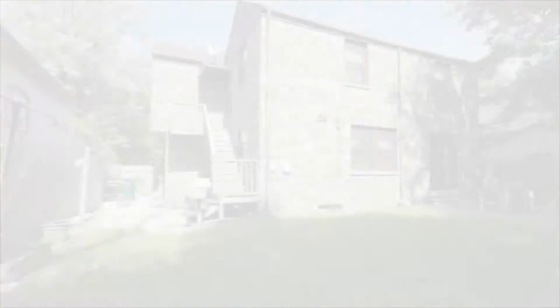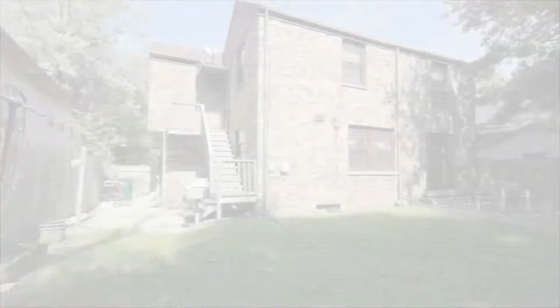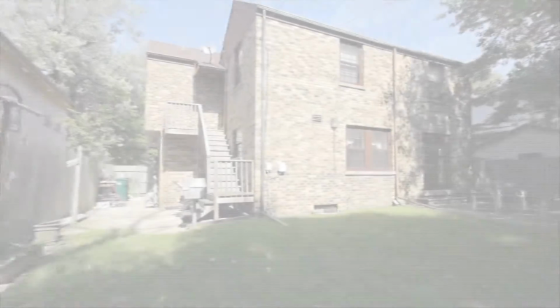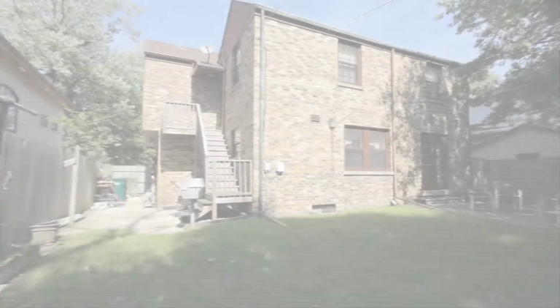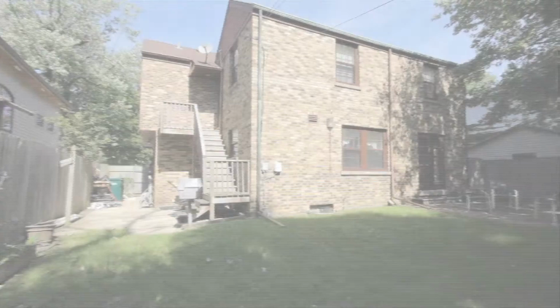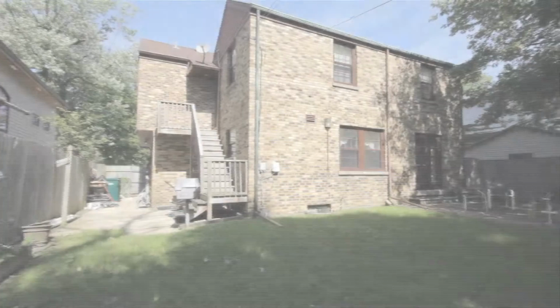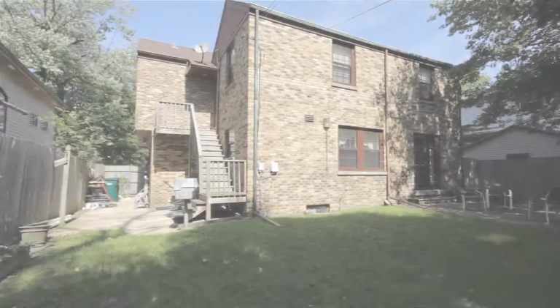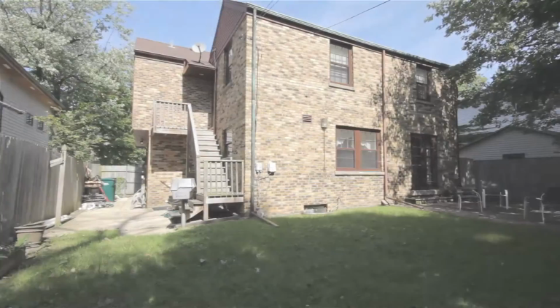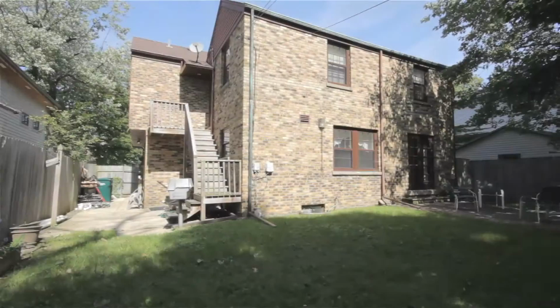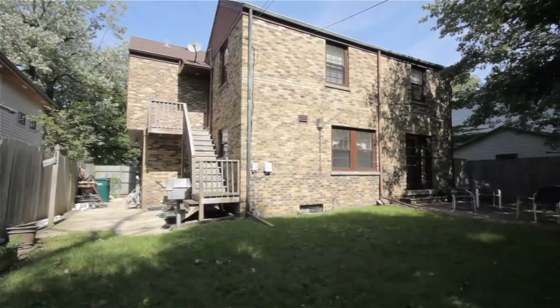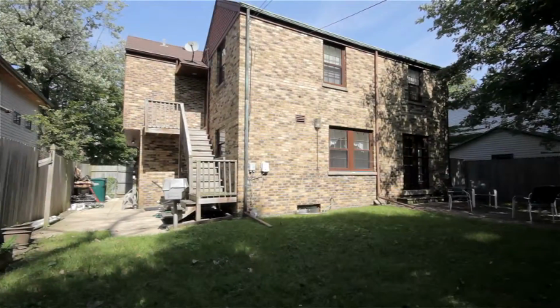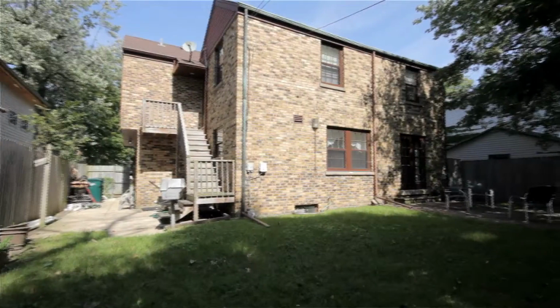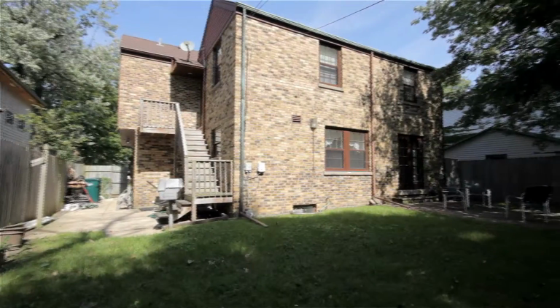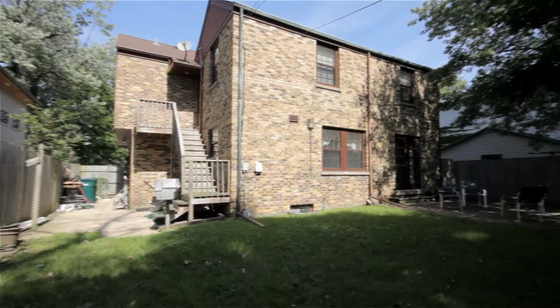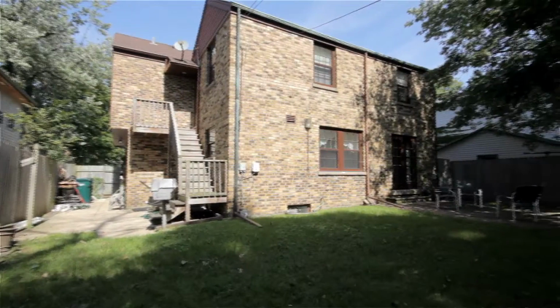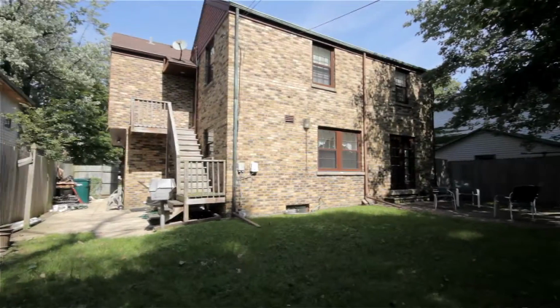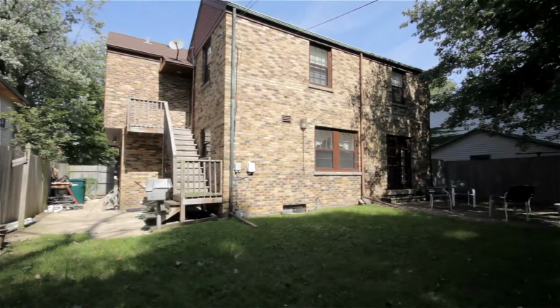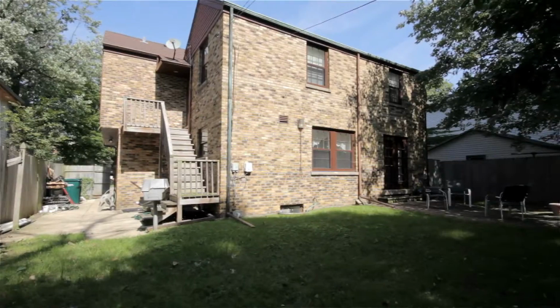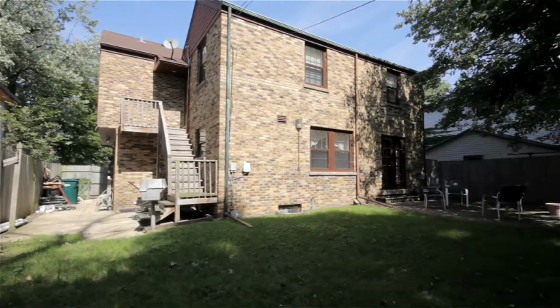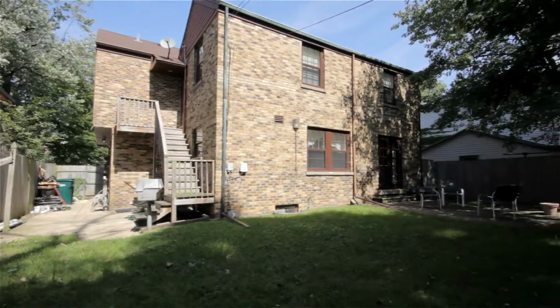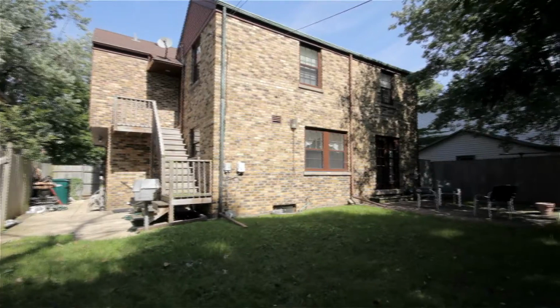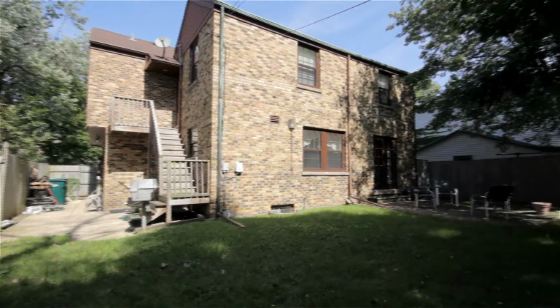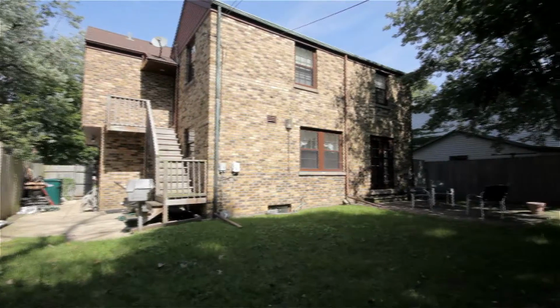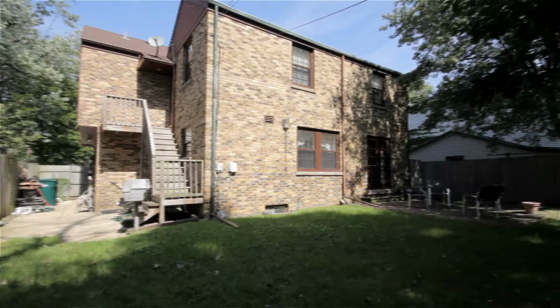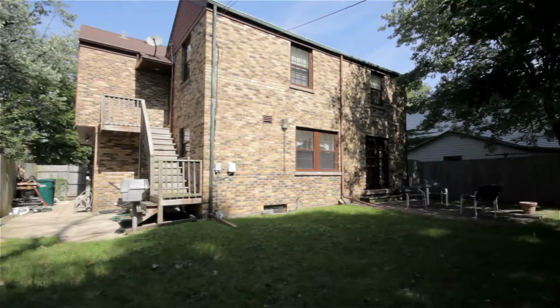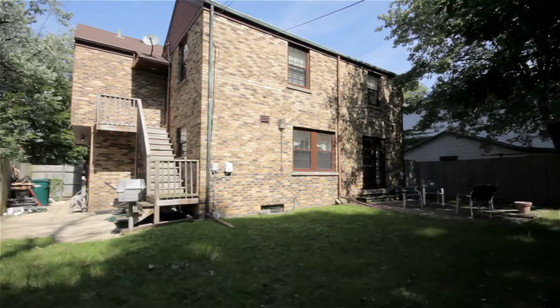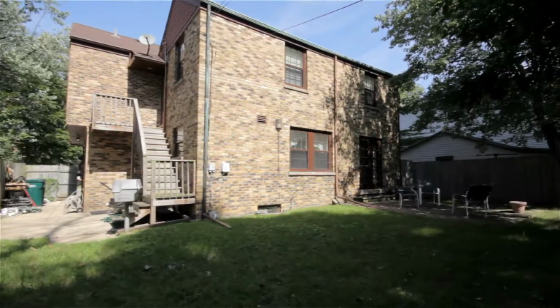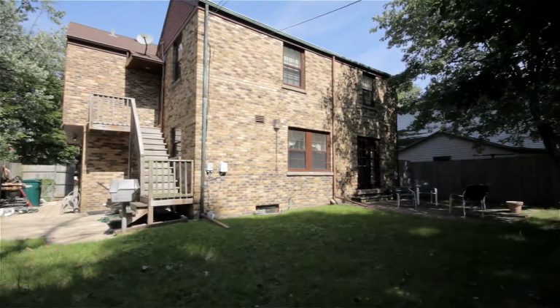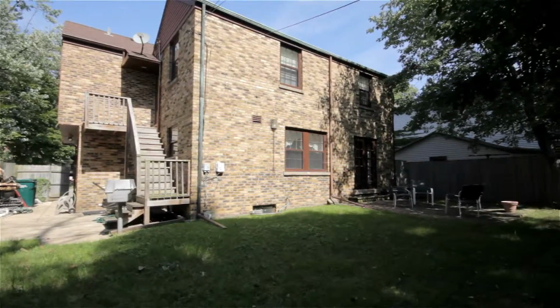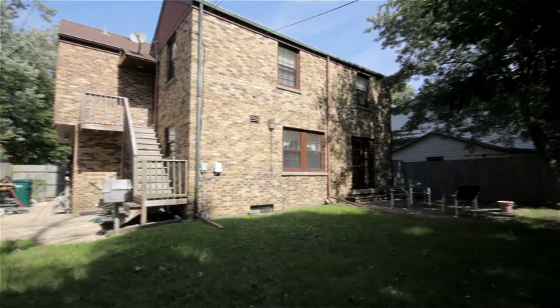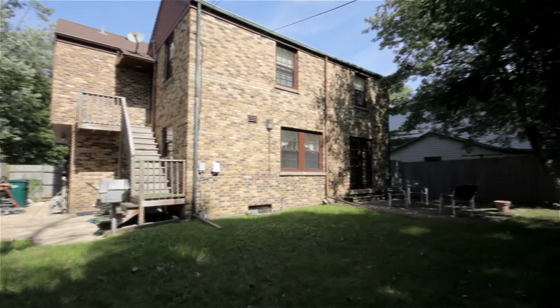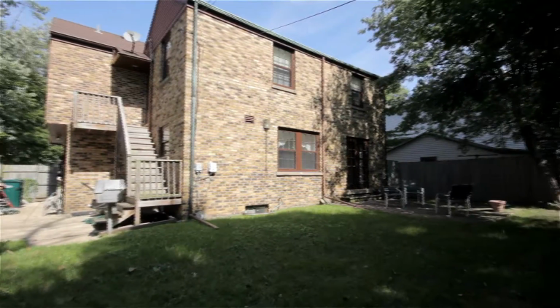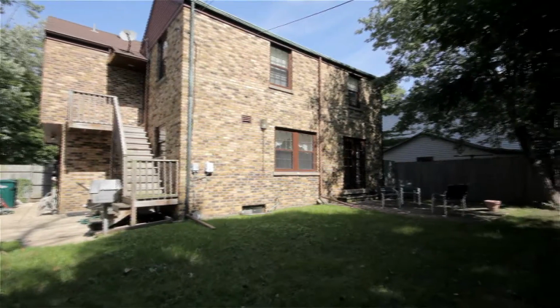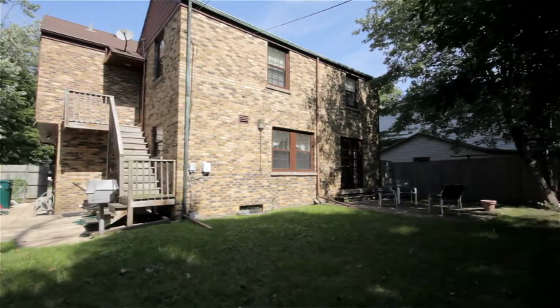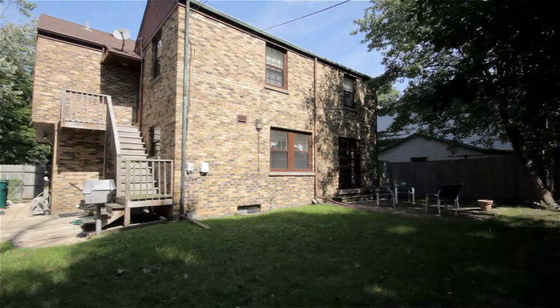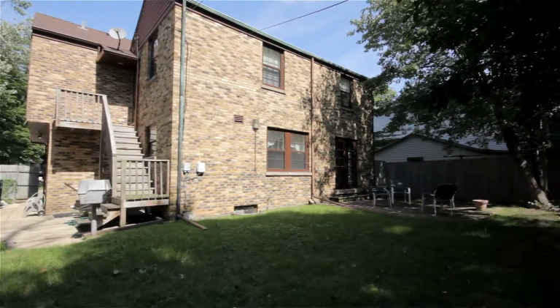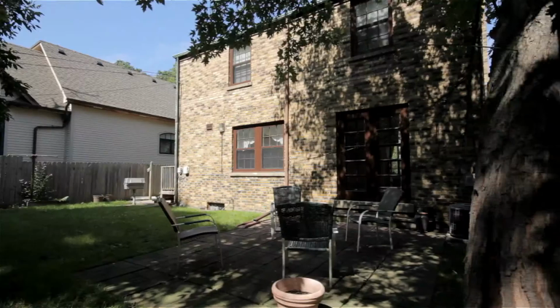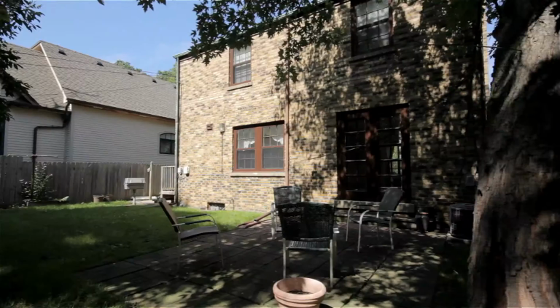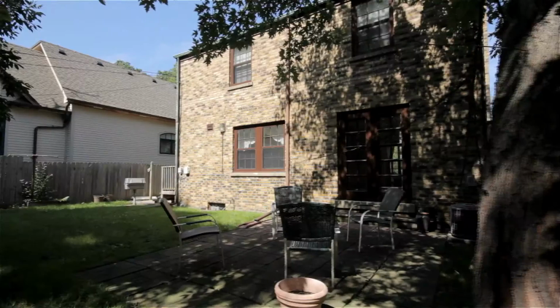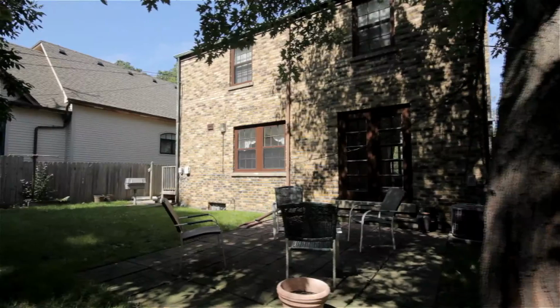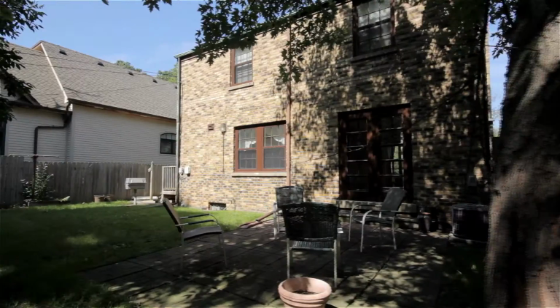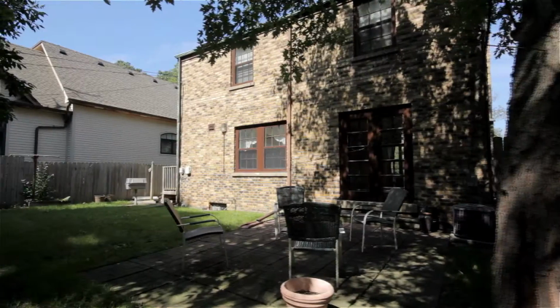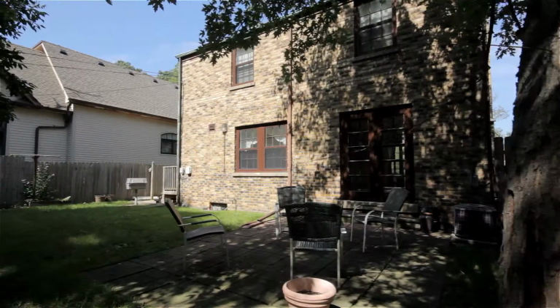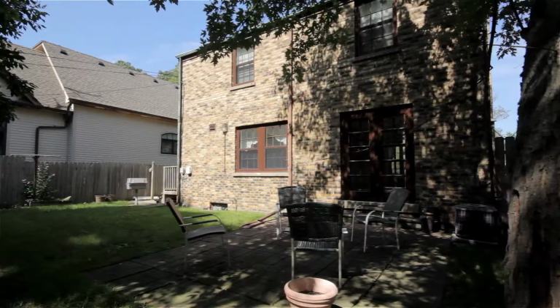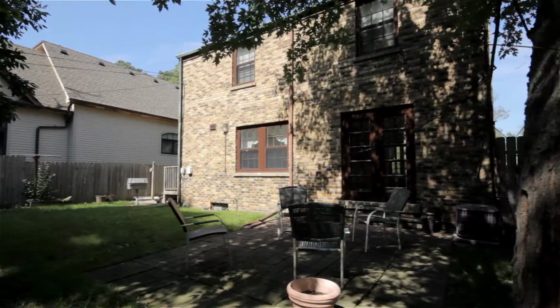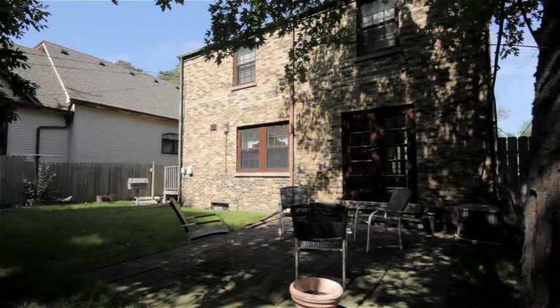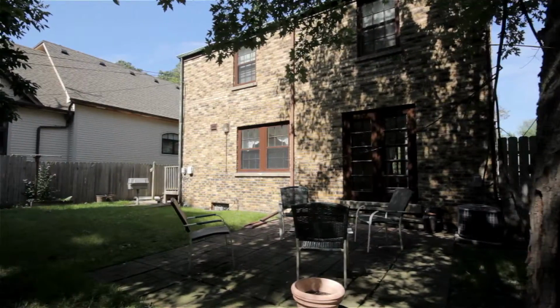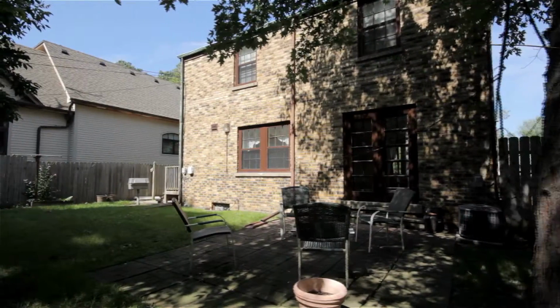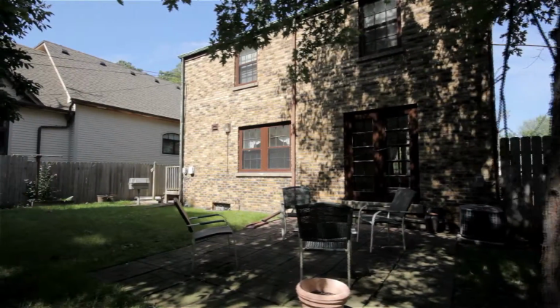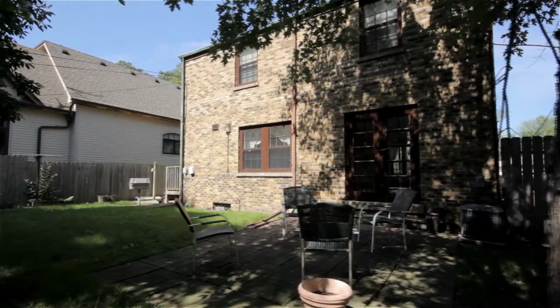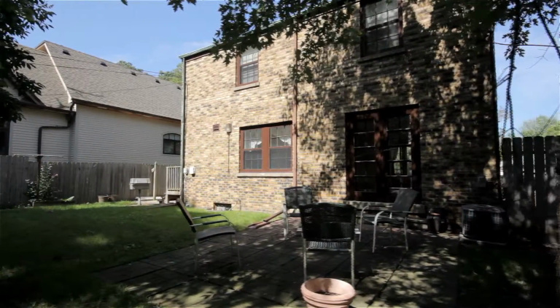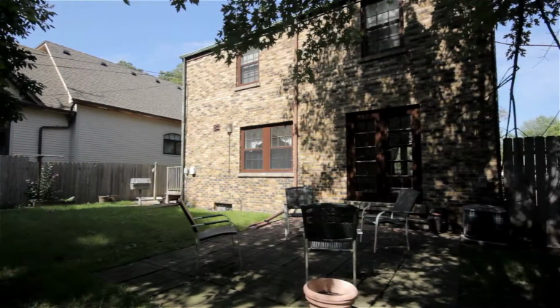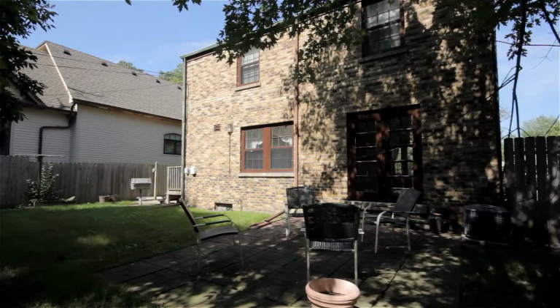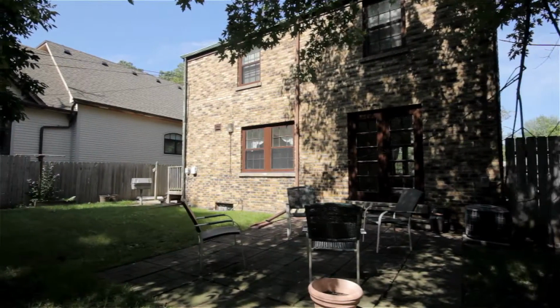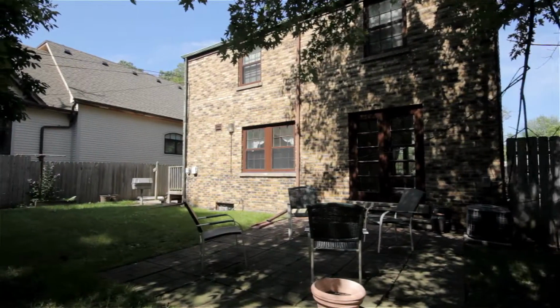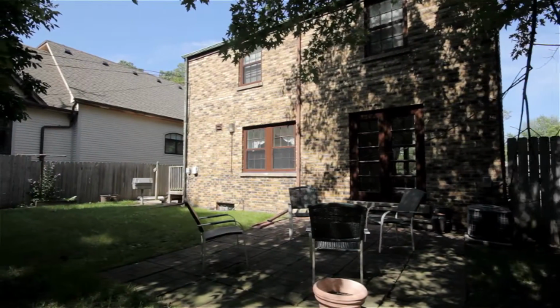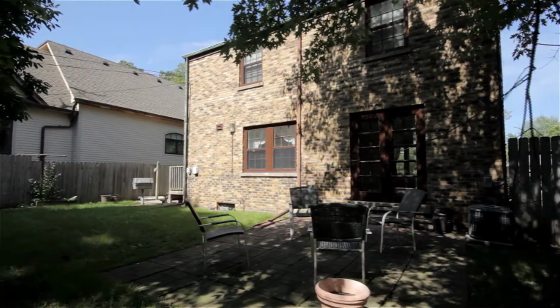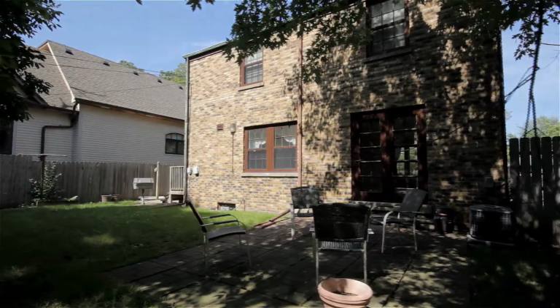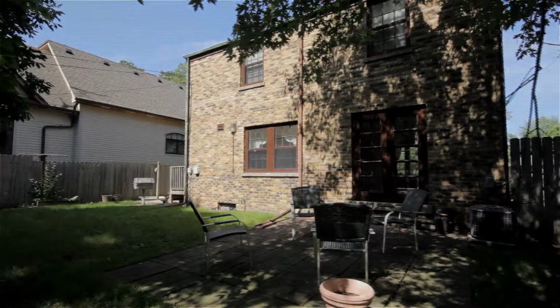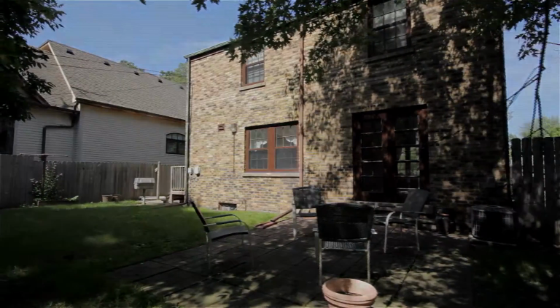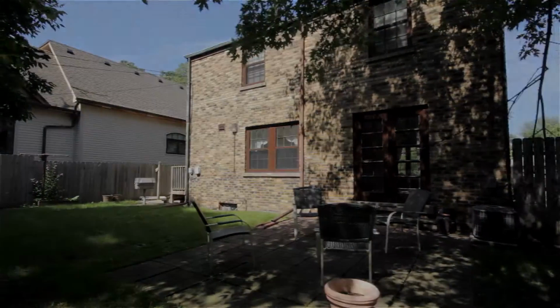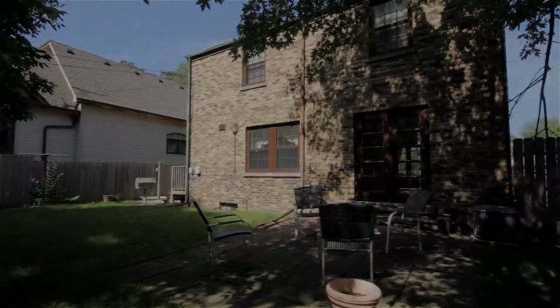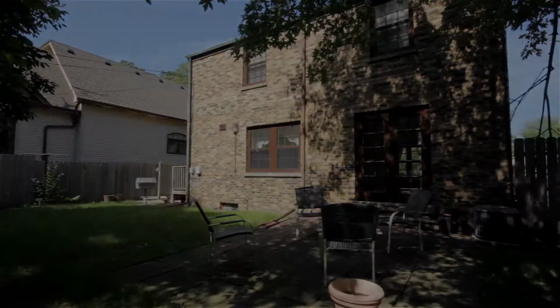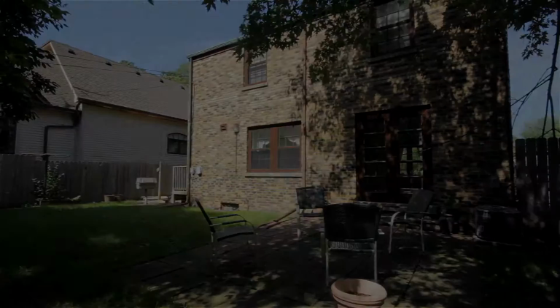Now in the rear yard you will find lush green landscaping and a brick paved patio ready for your enjoyment.